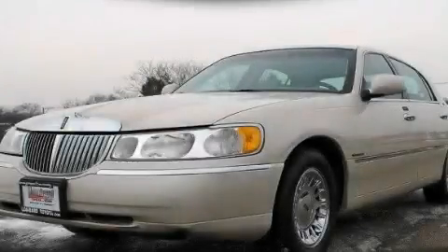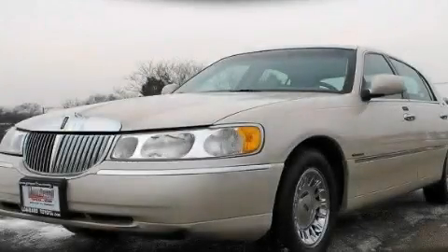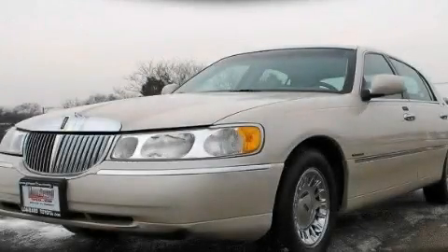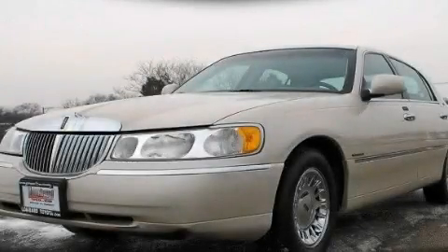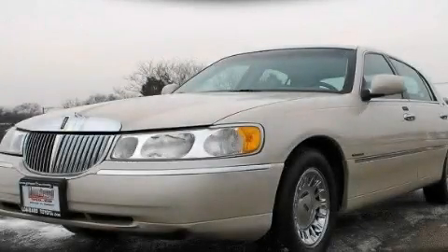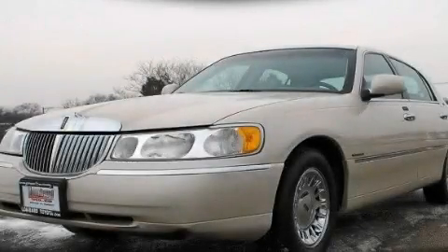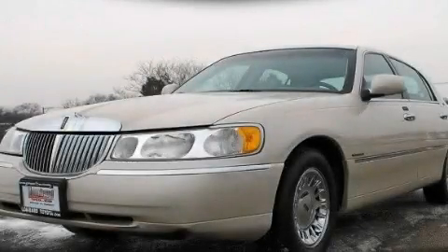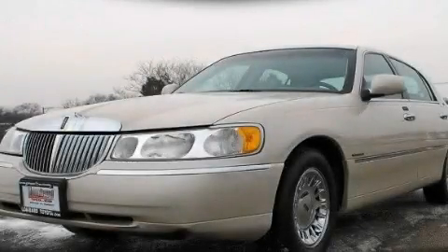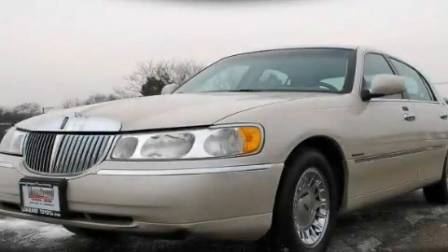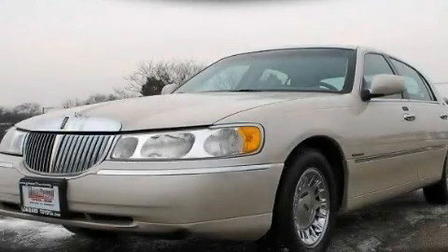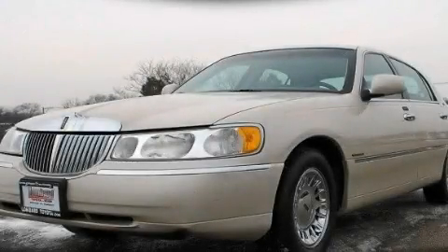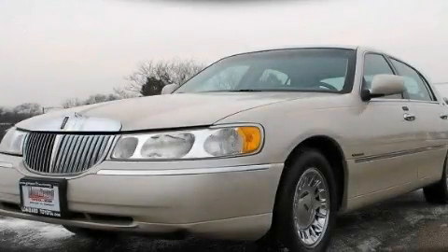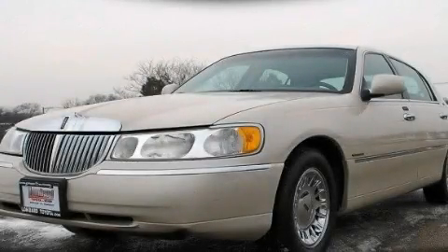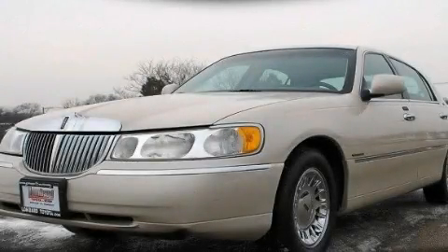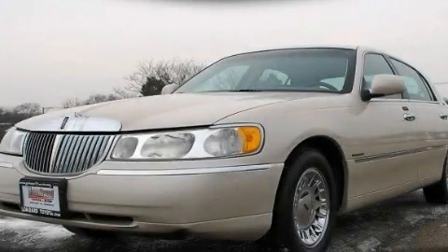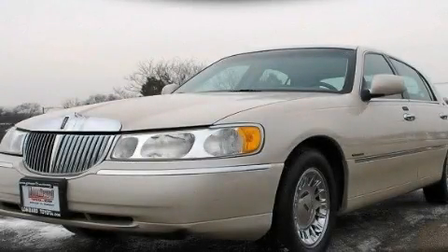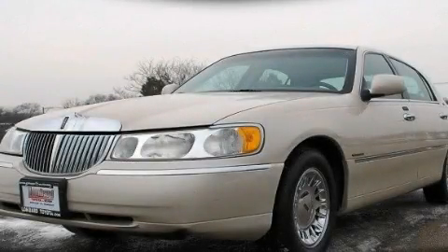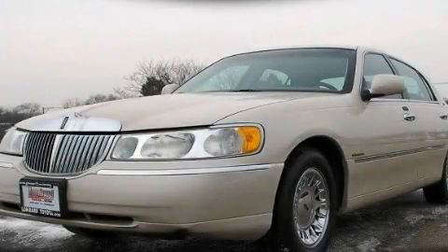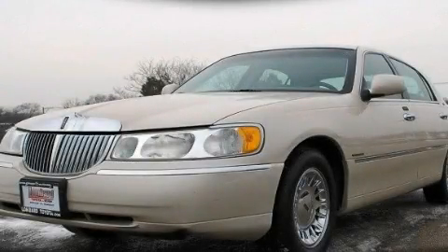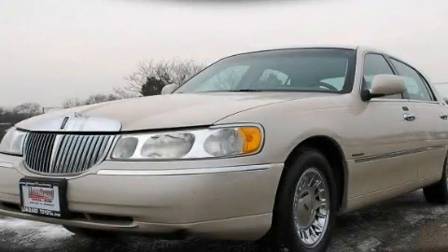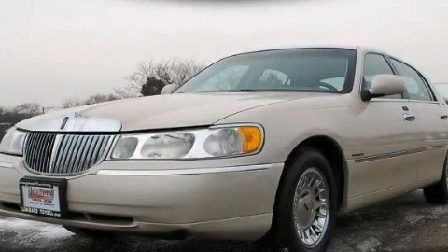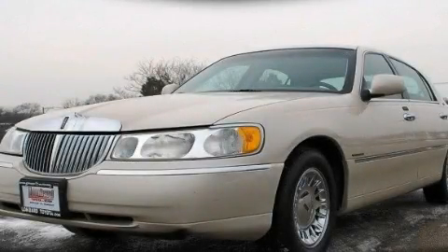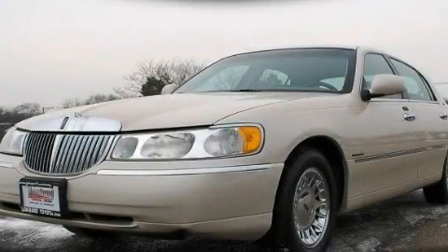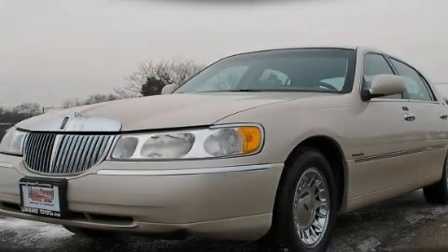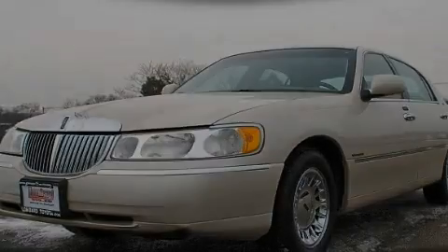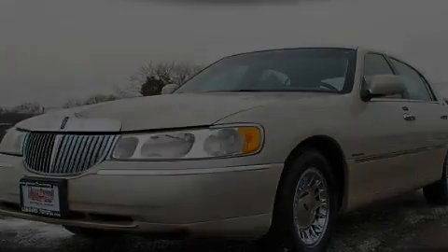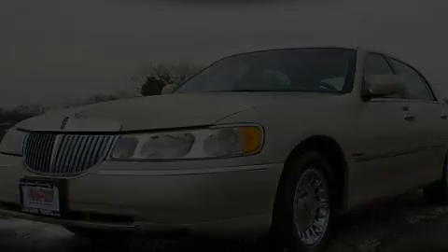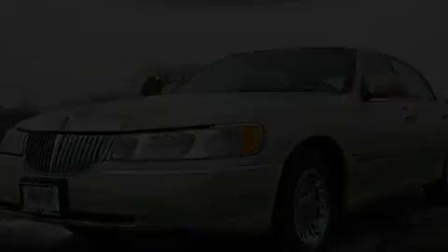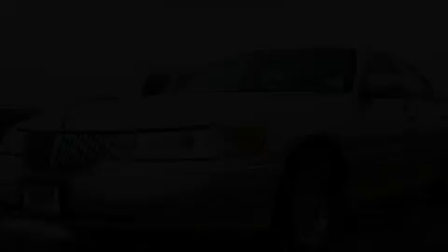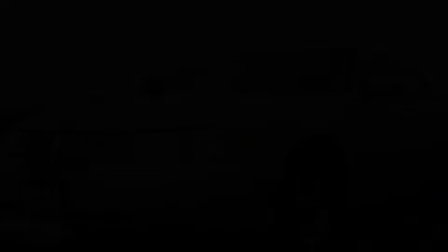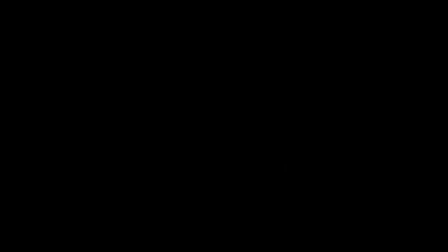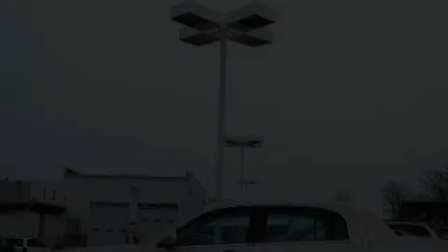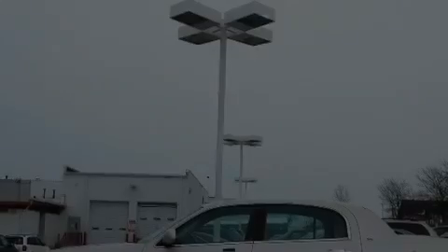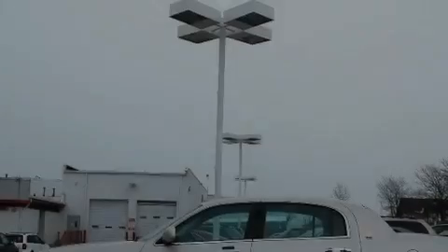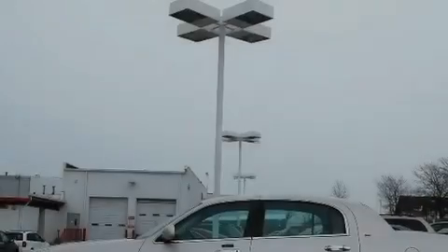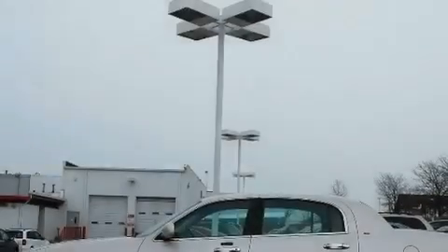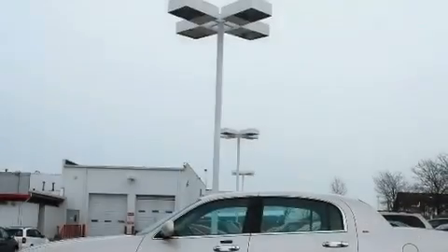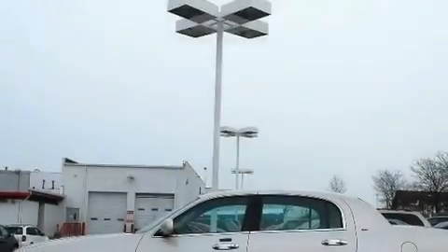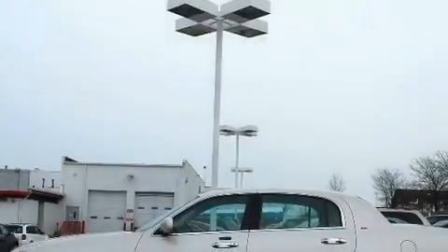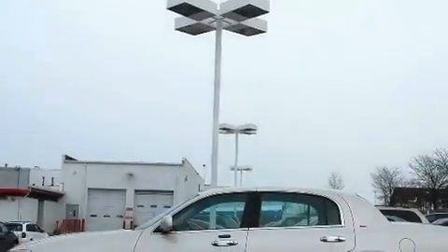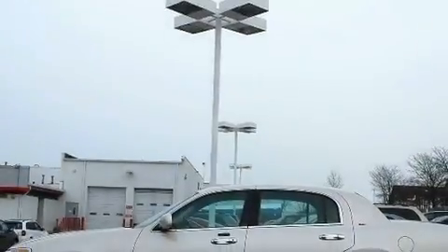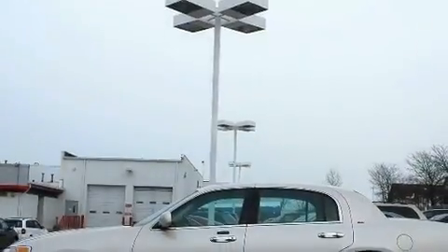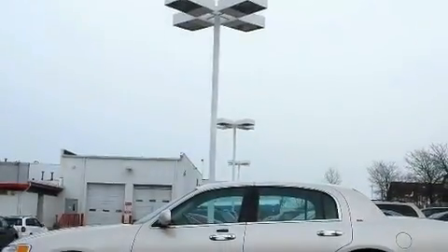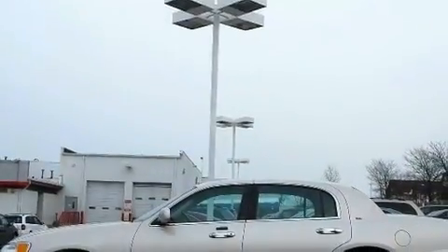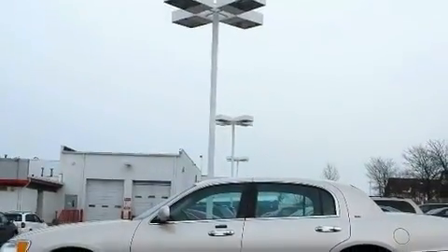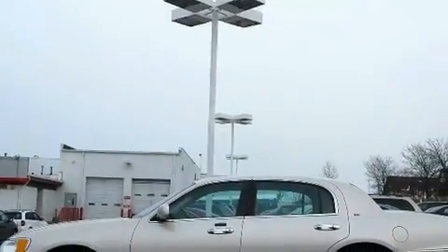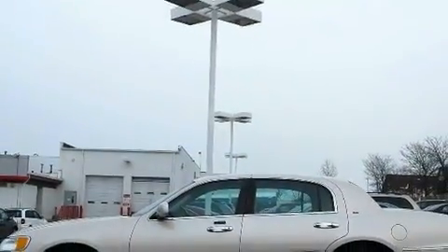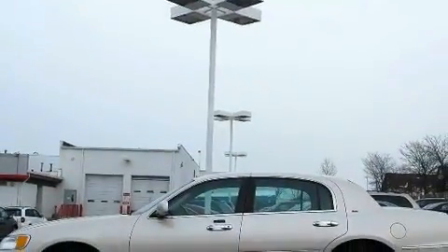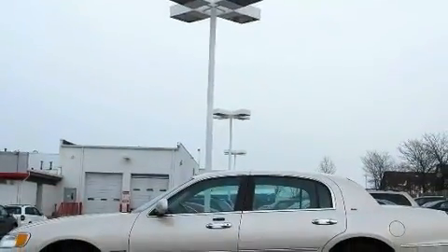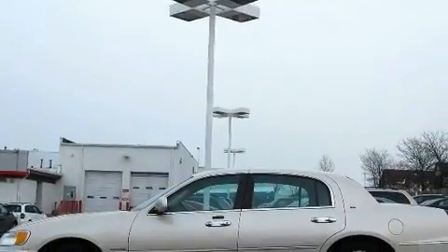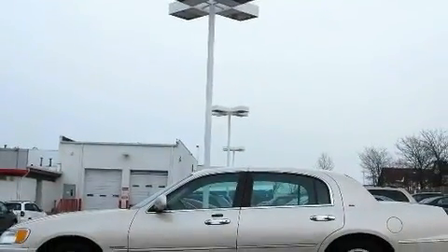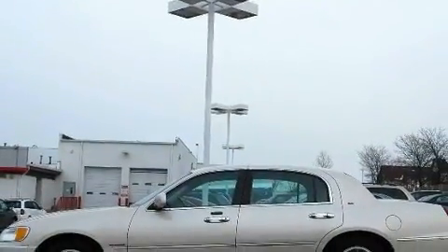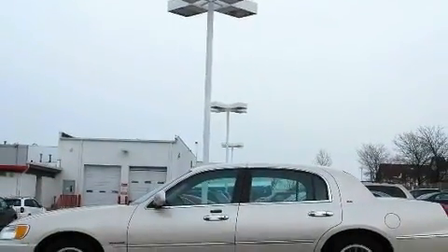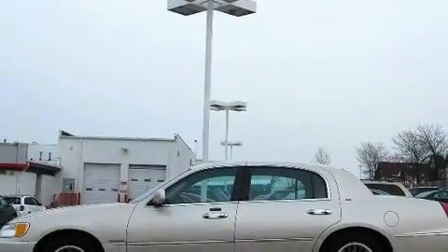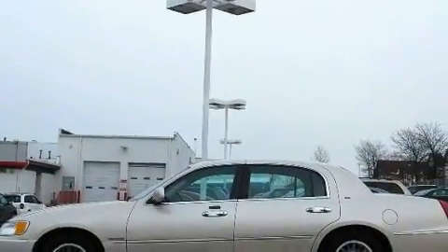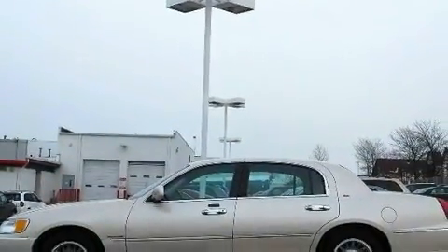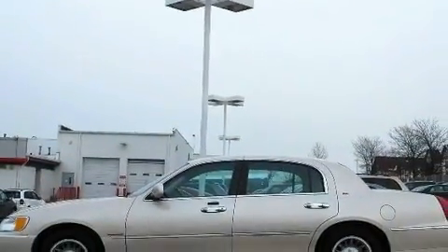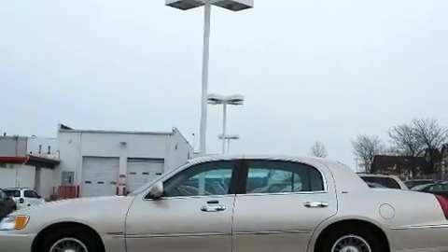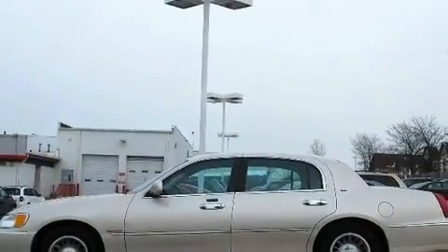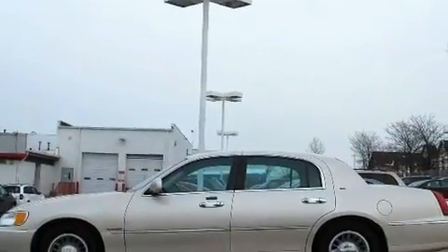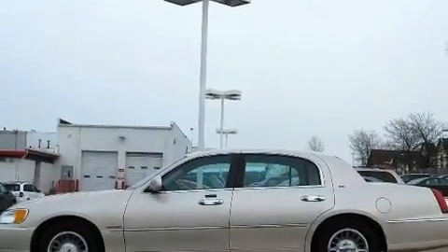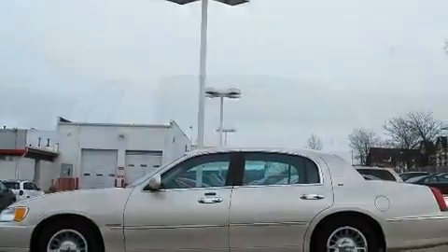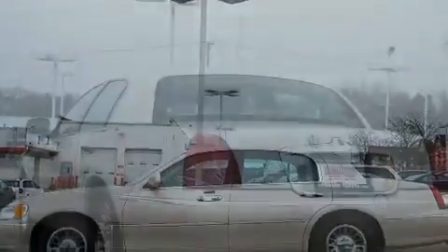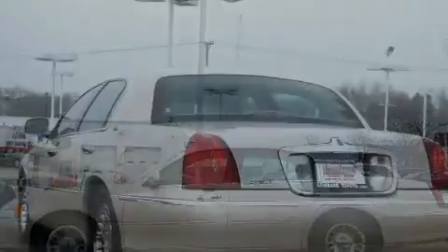This is a 2001 Lincoln Town Car. It has a 4.6-liter, 8-cylinder engine and an automatic transmission.